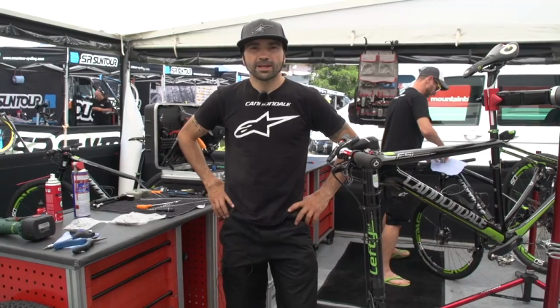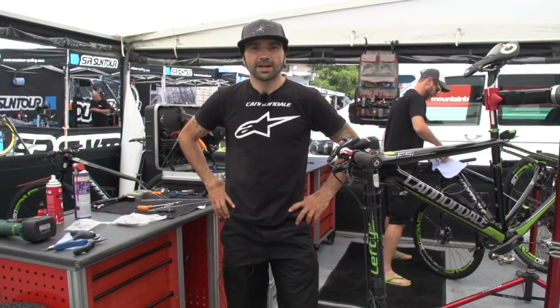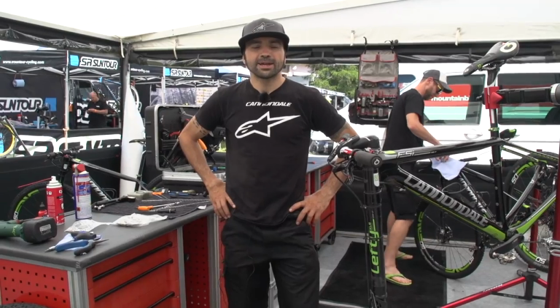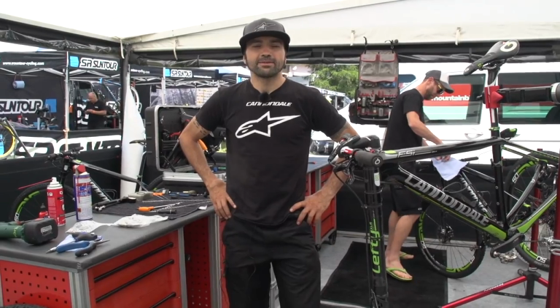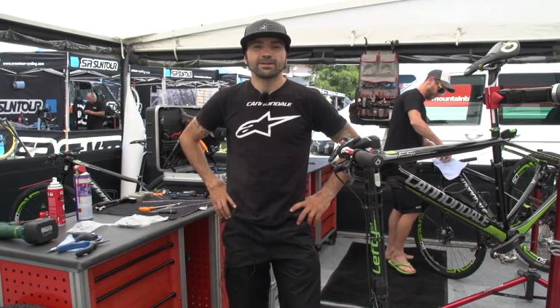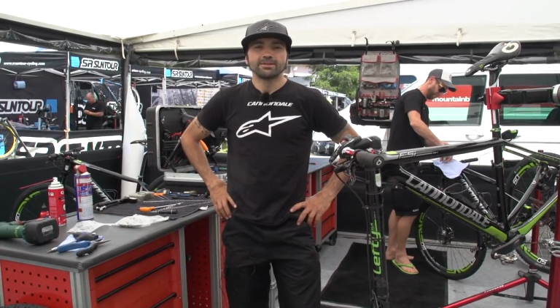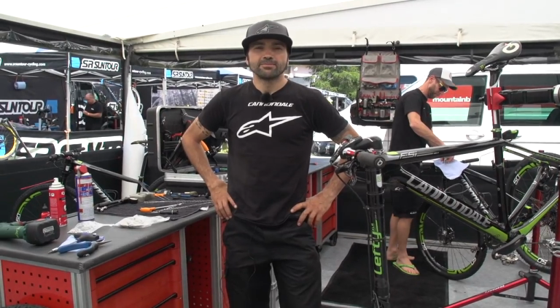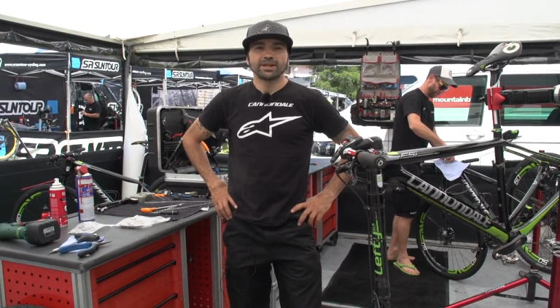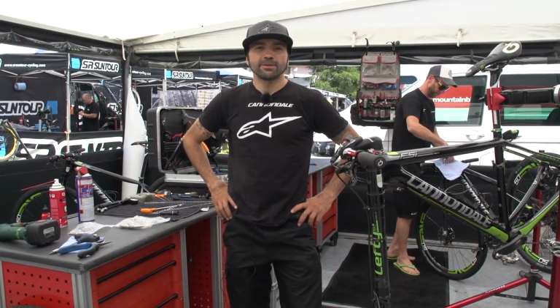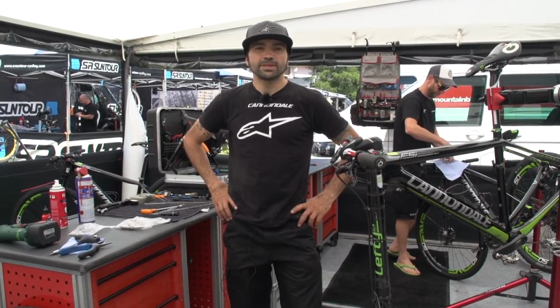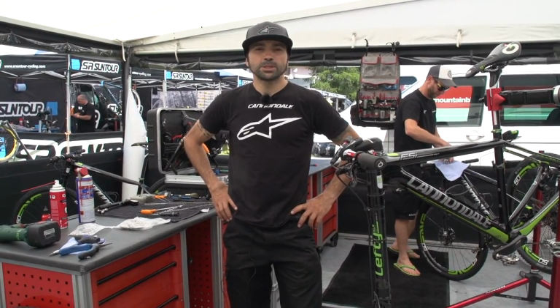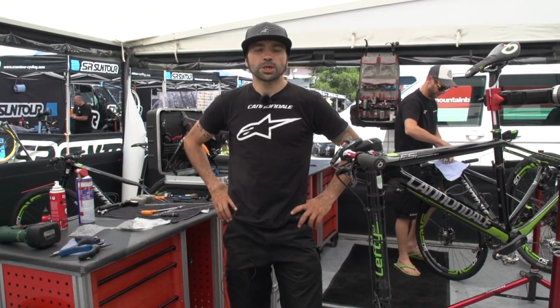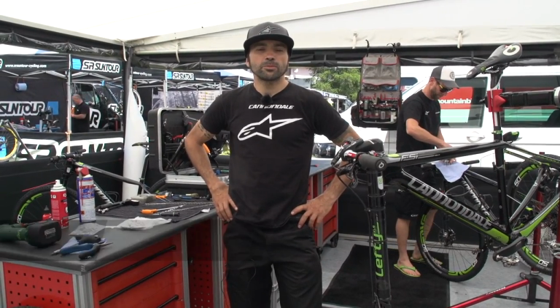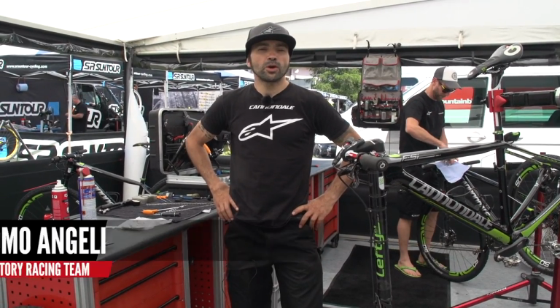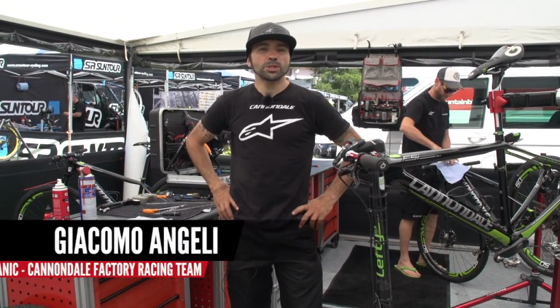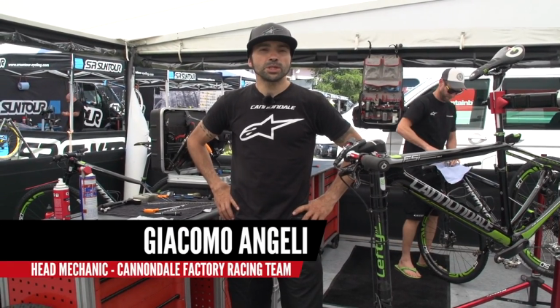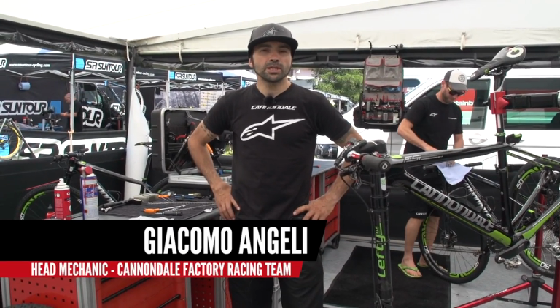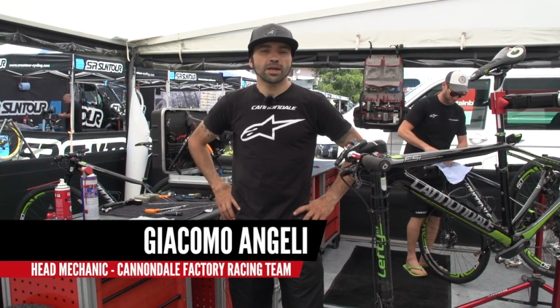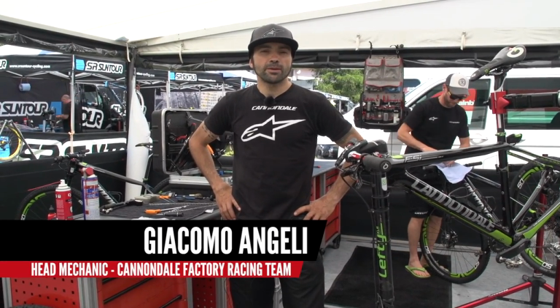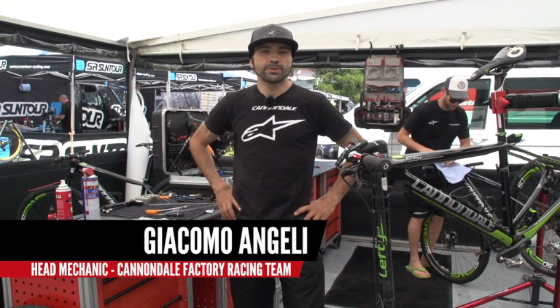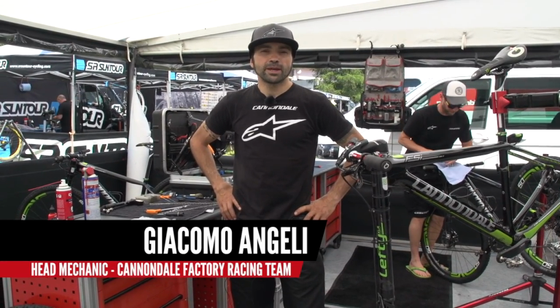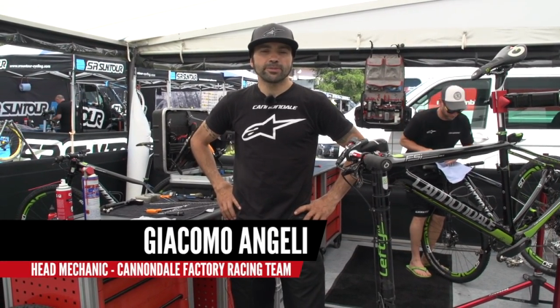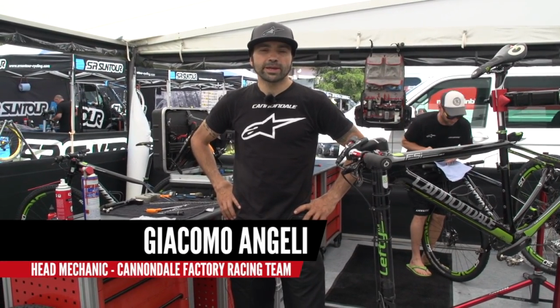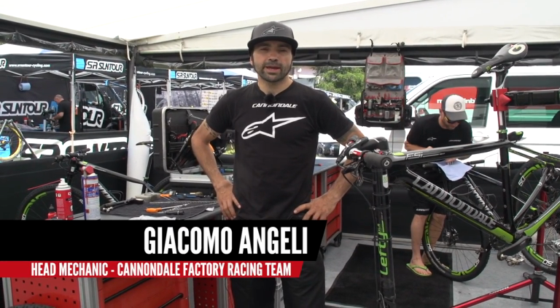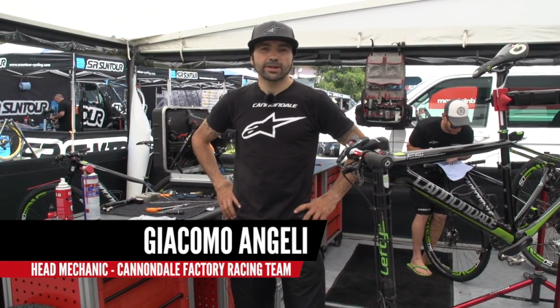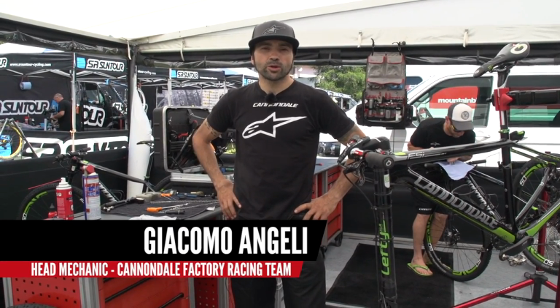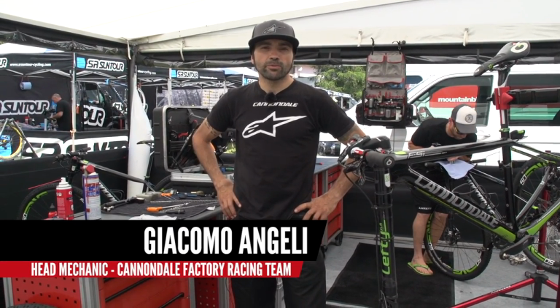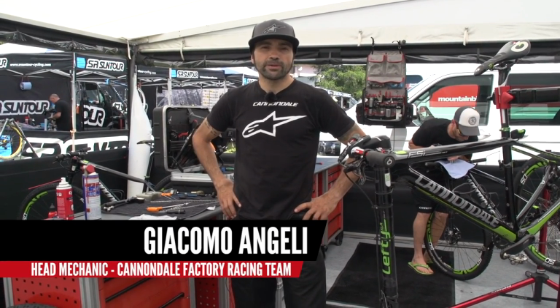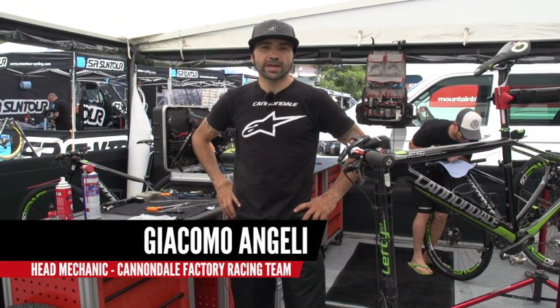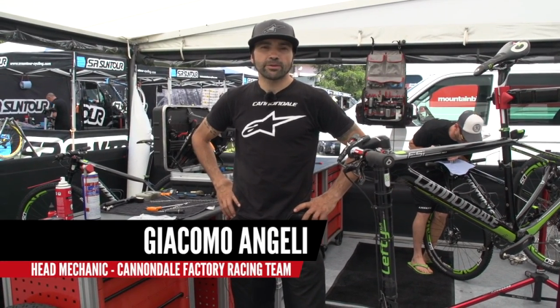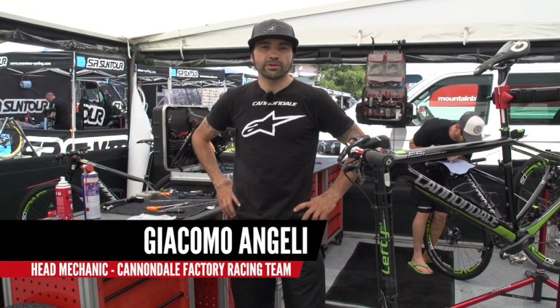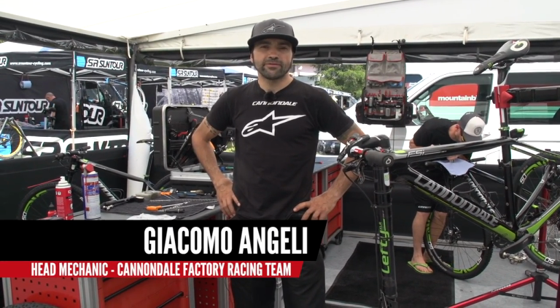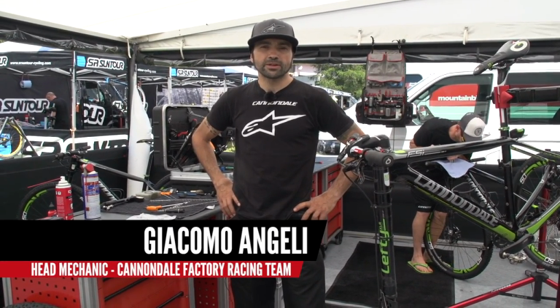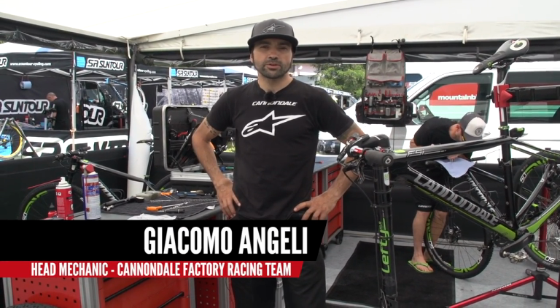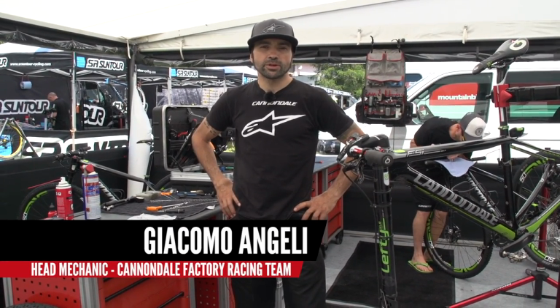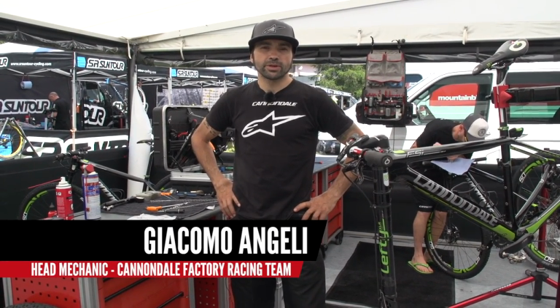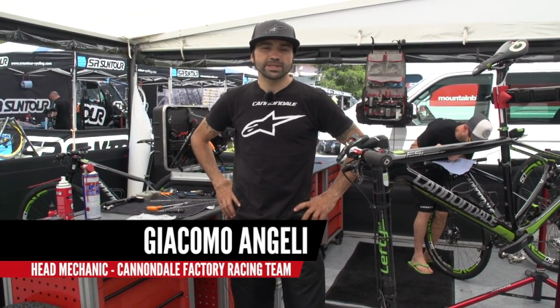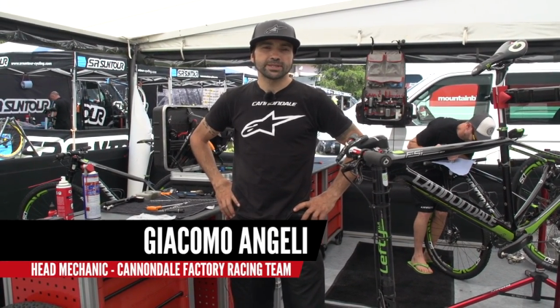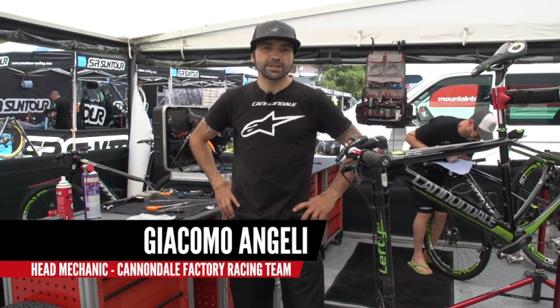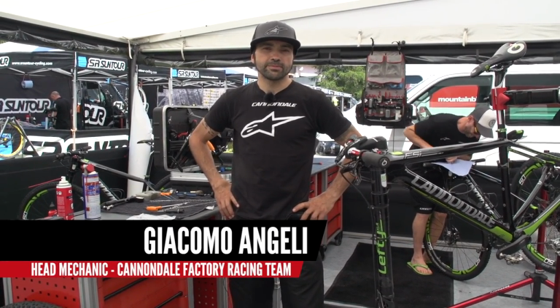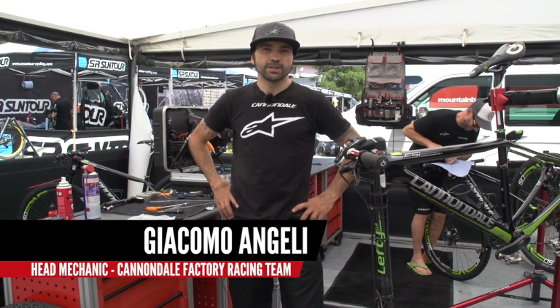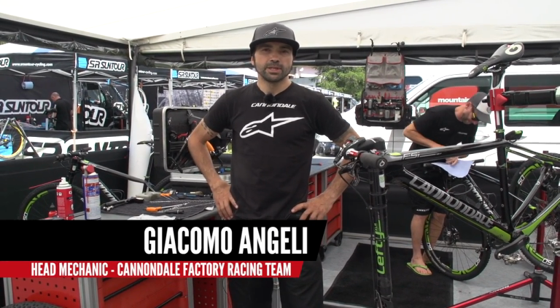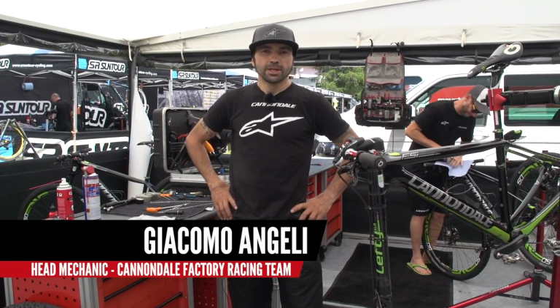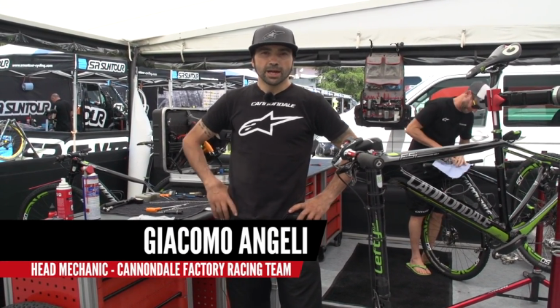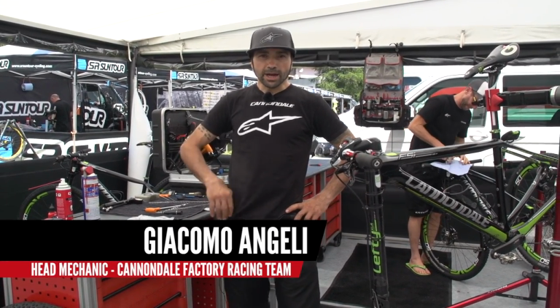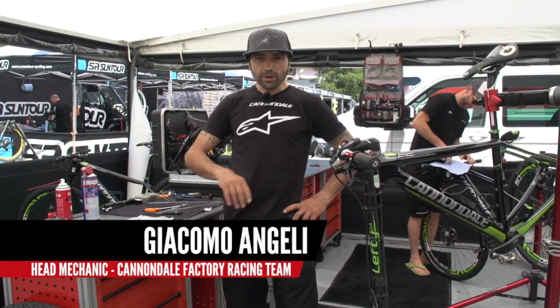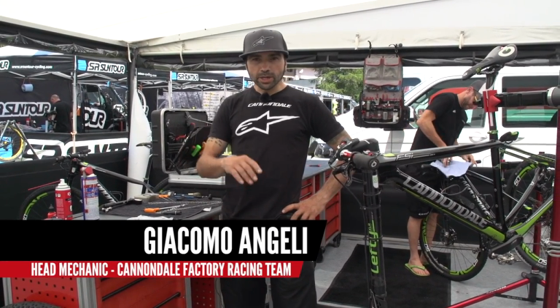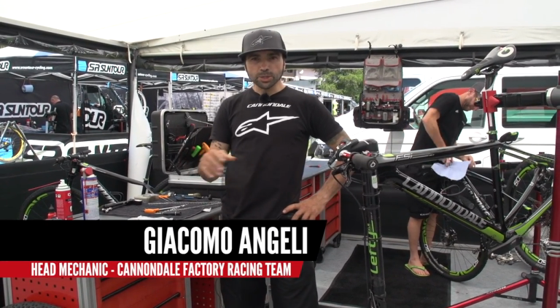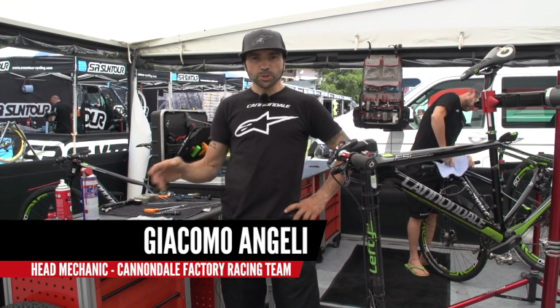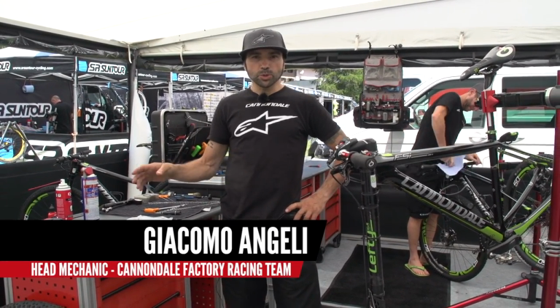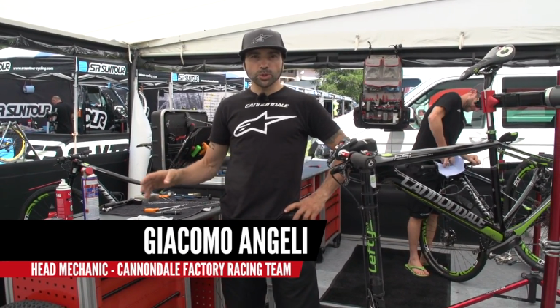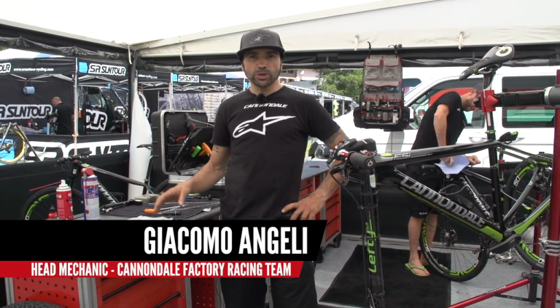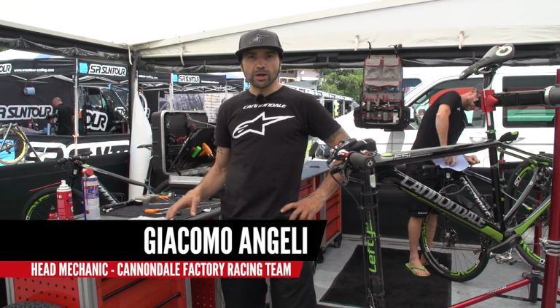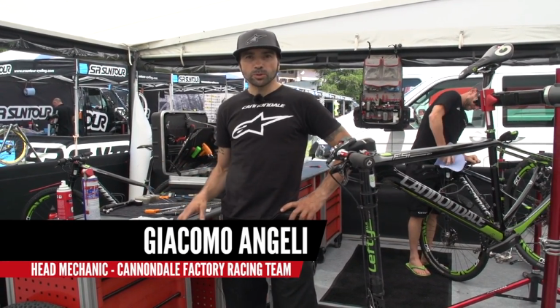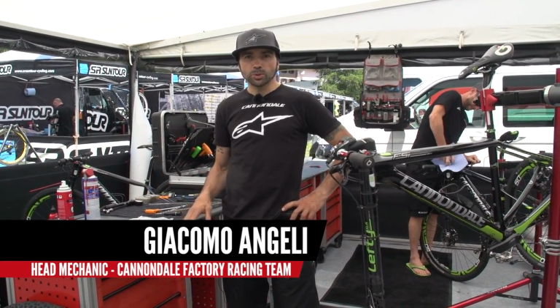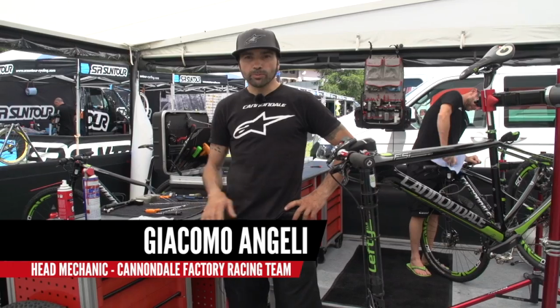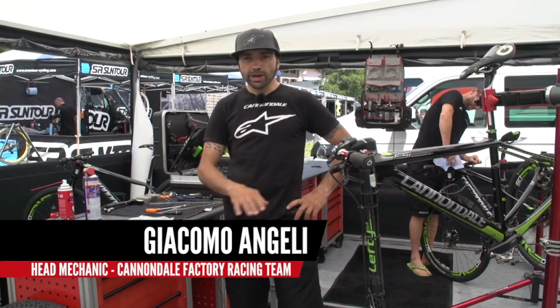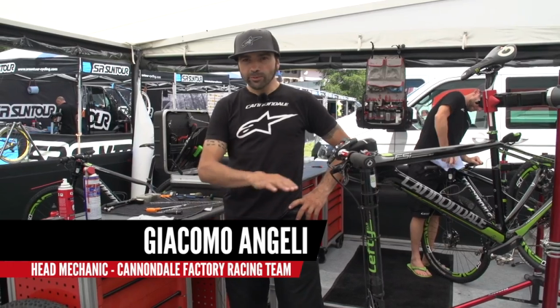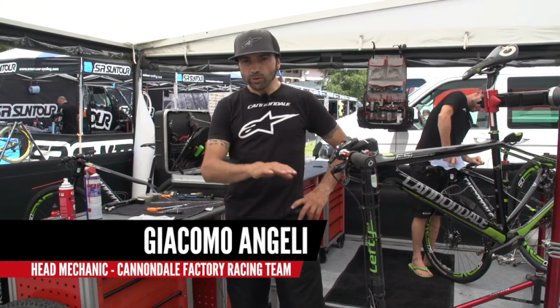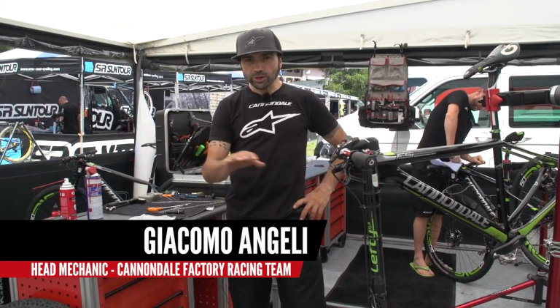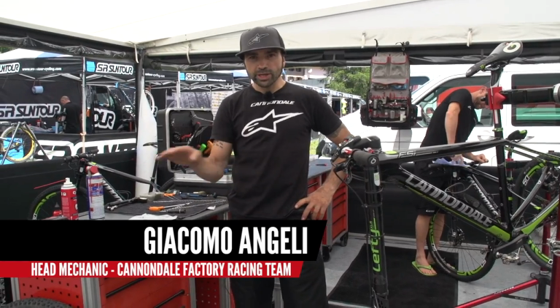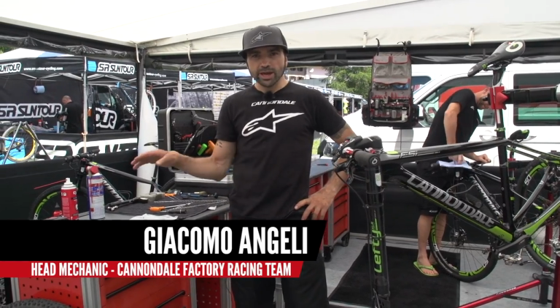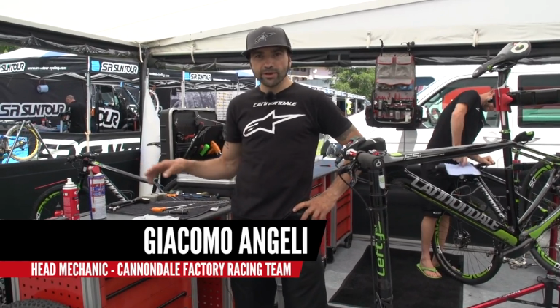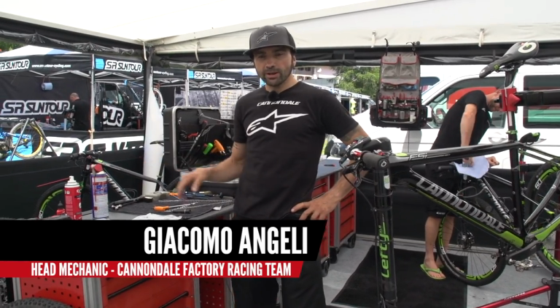My name is Giacomo Angeli and I'm the head mechanic of Cannondale Factory Racing Team. I'm going to introduce you now to my working area.